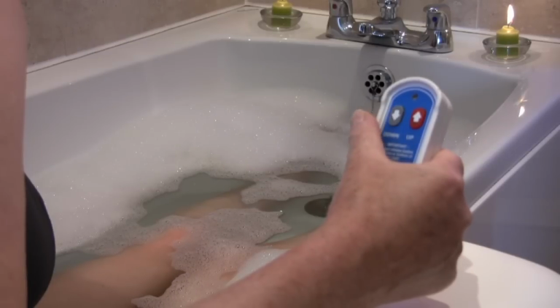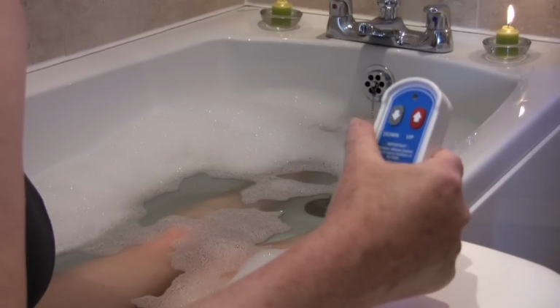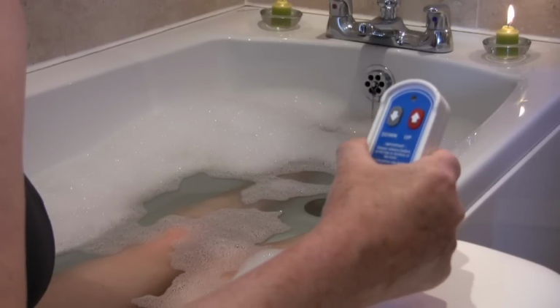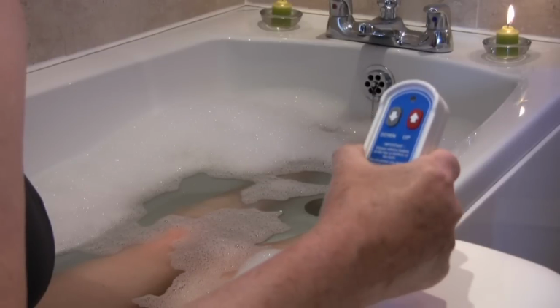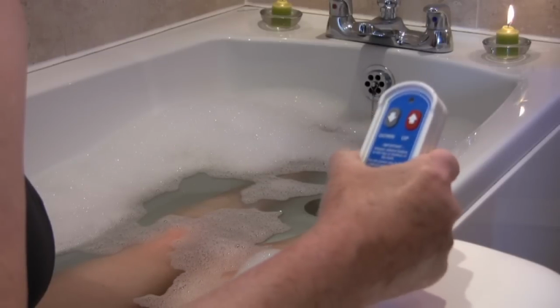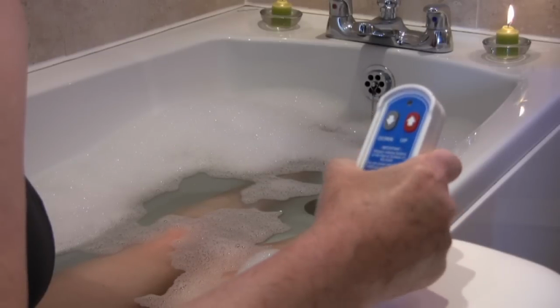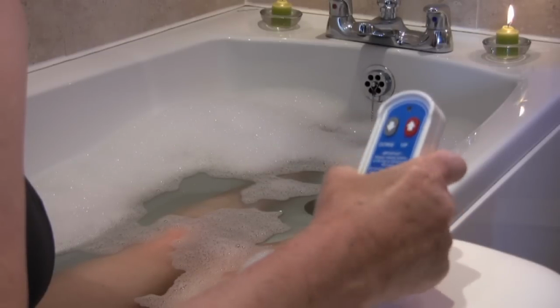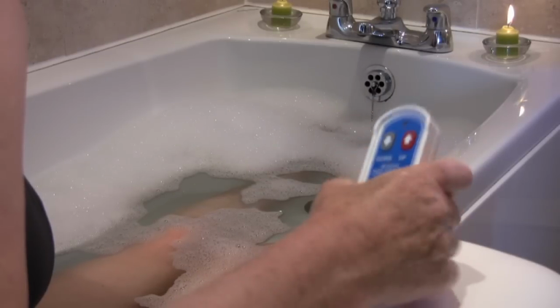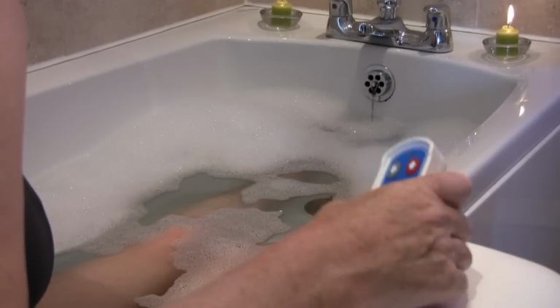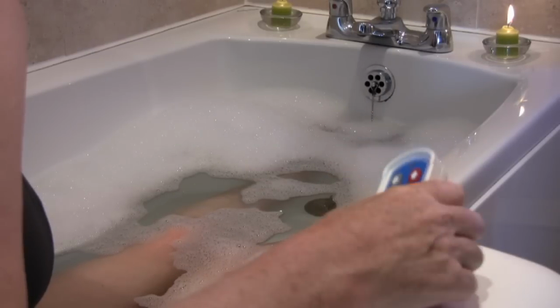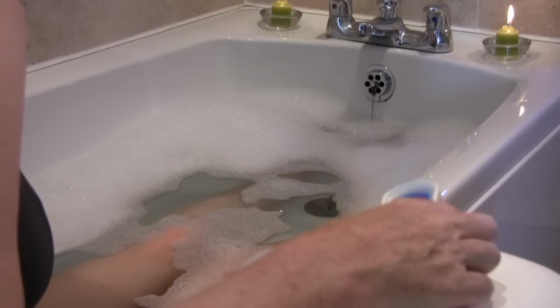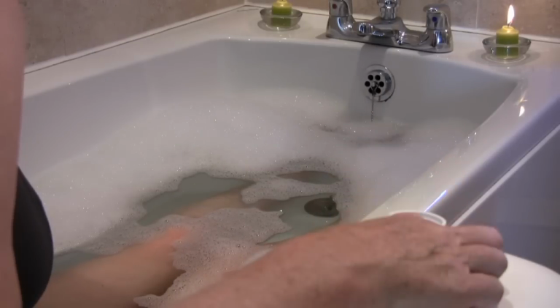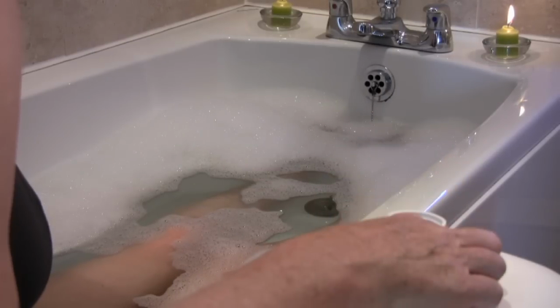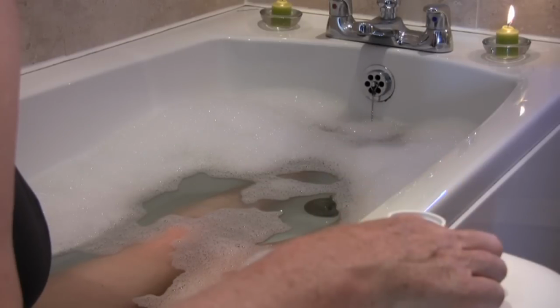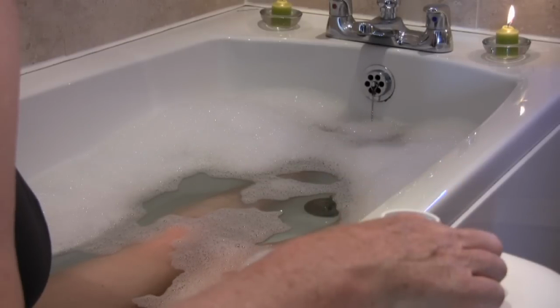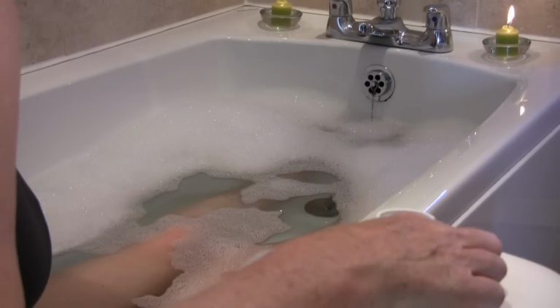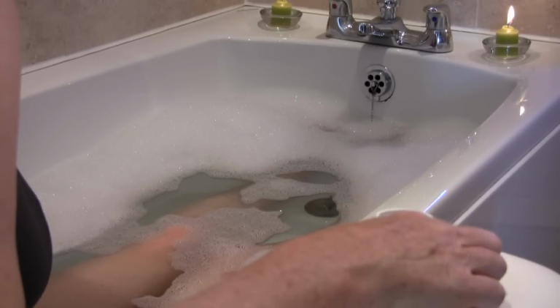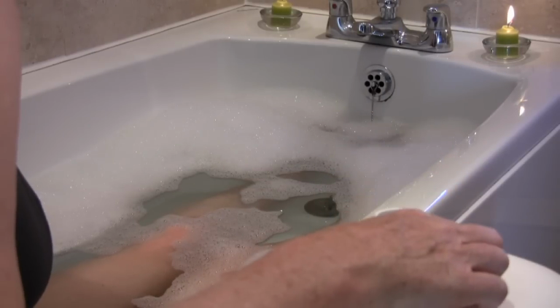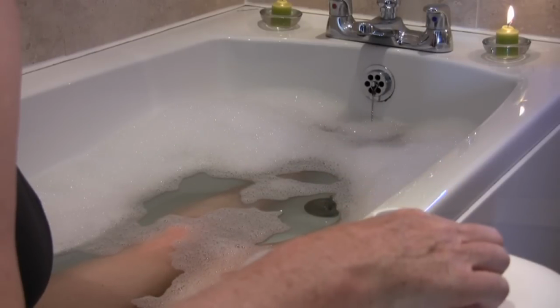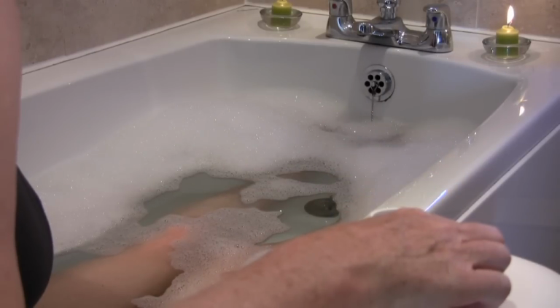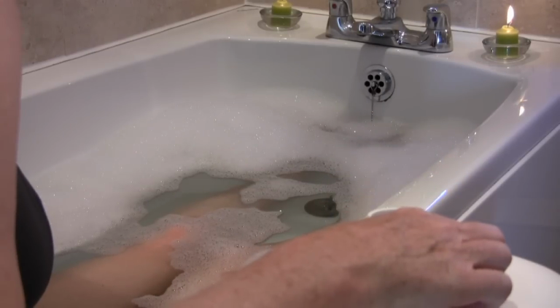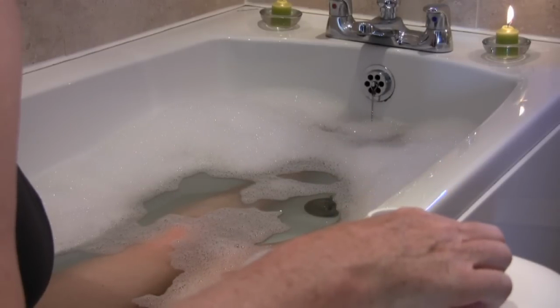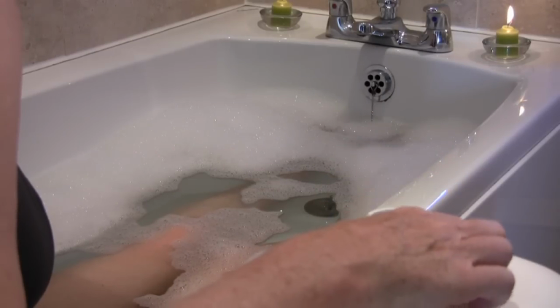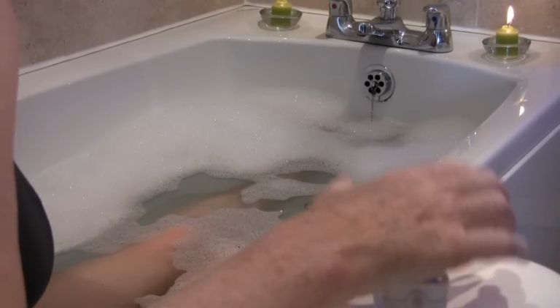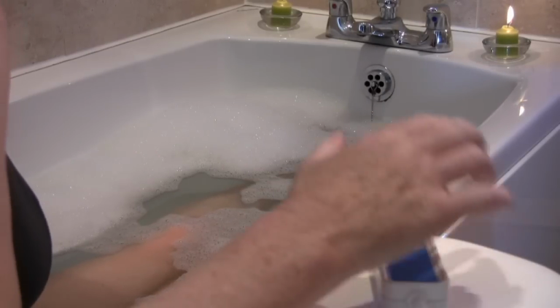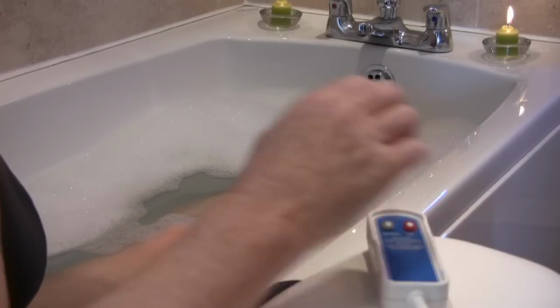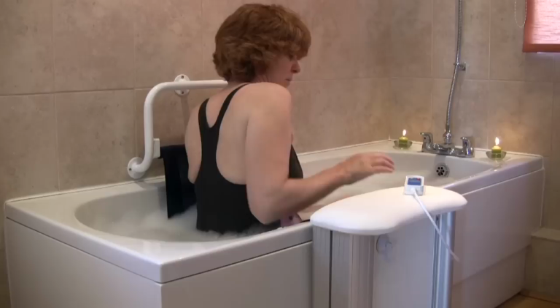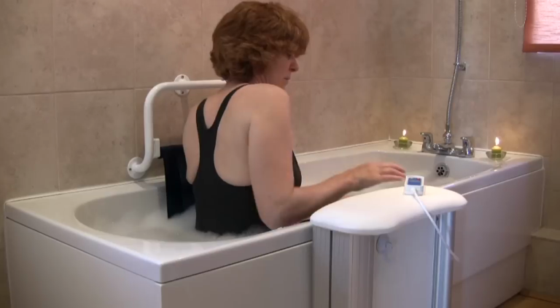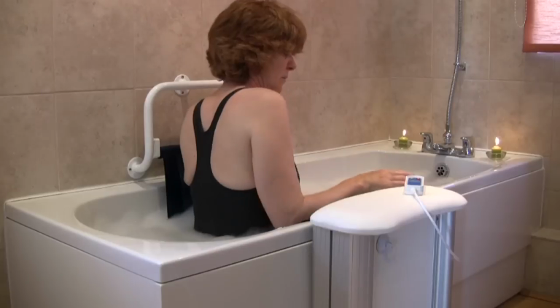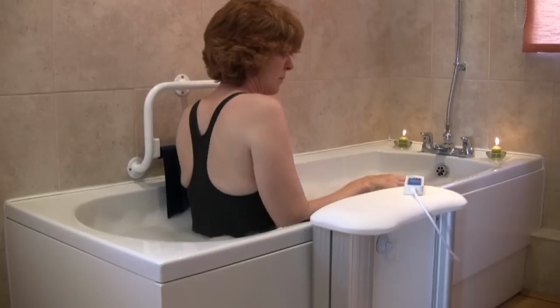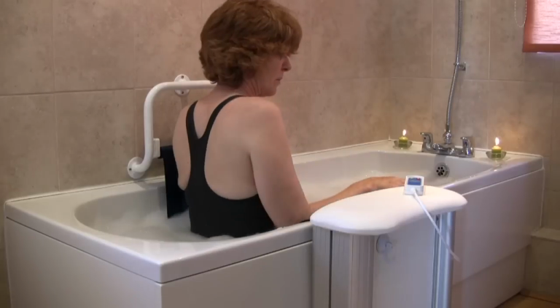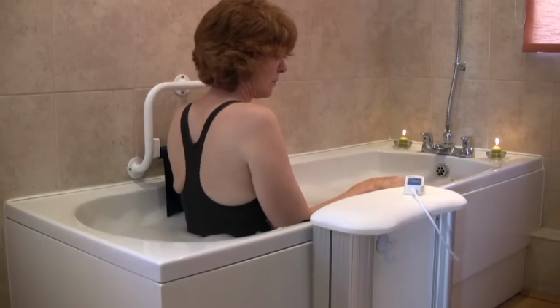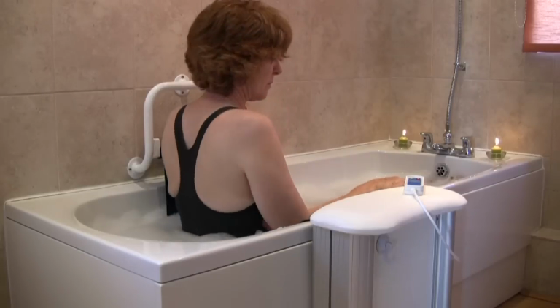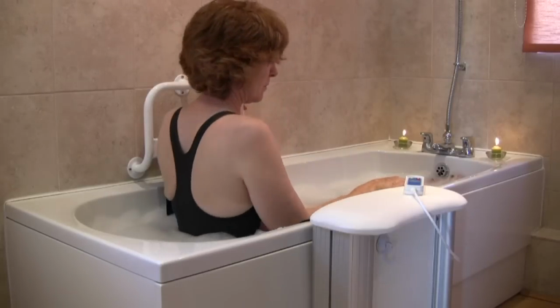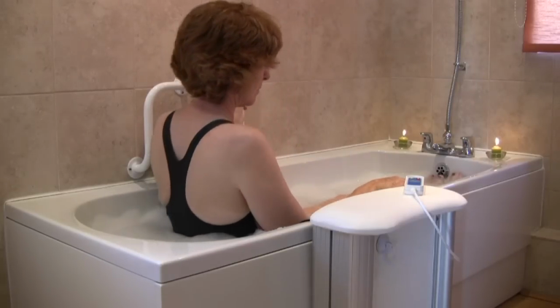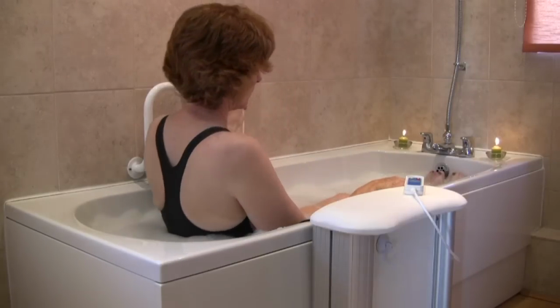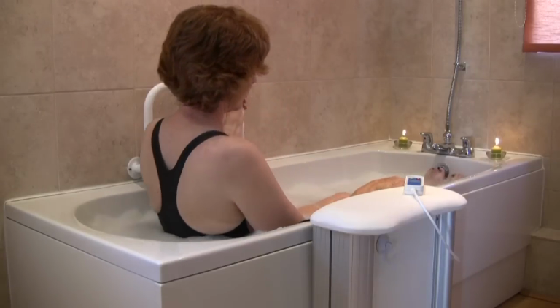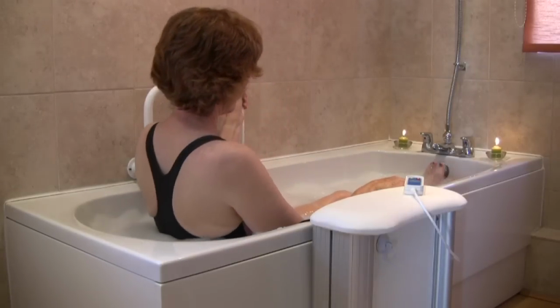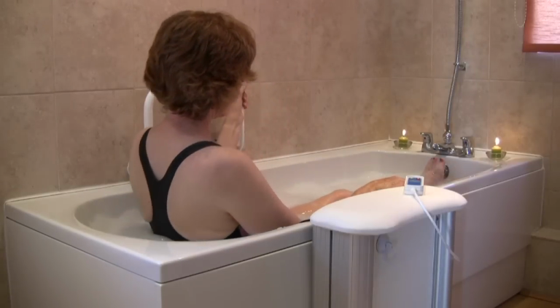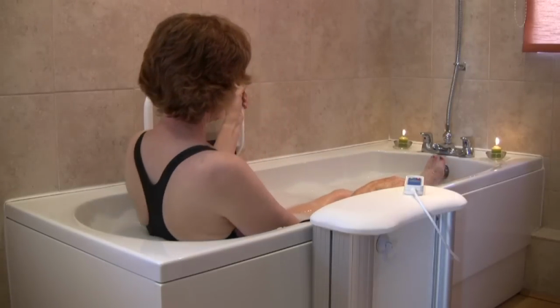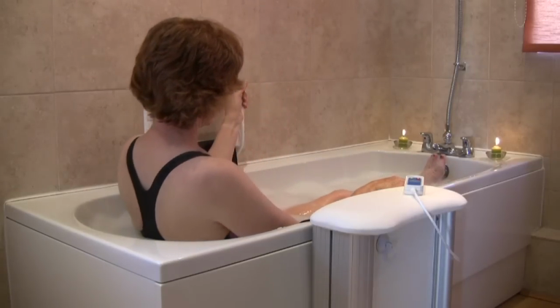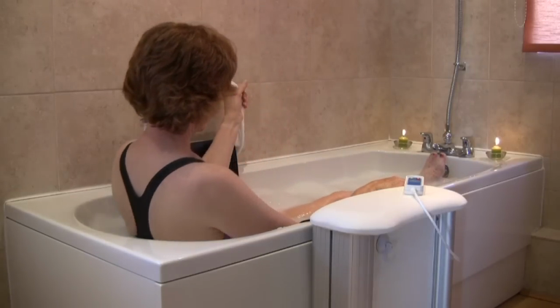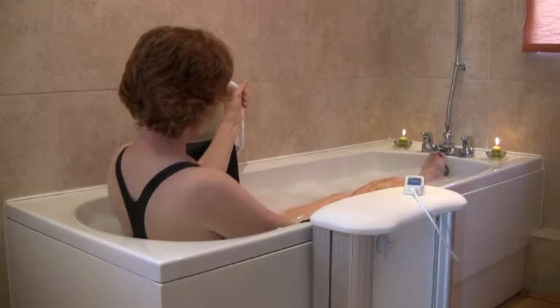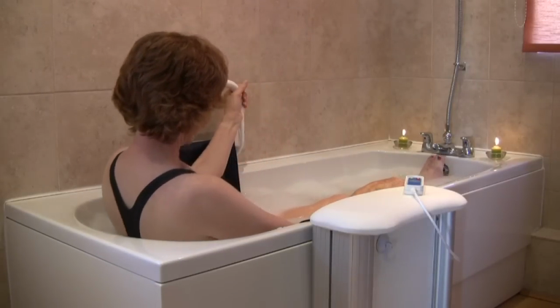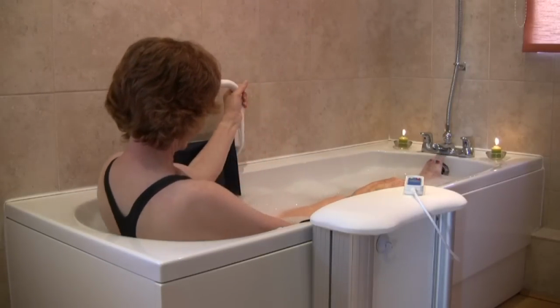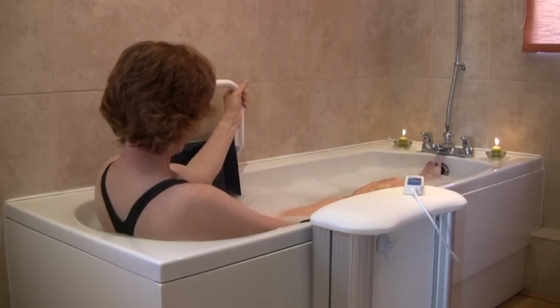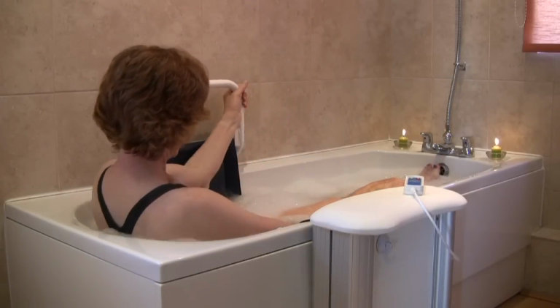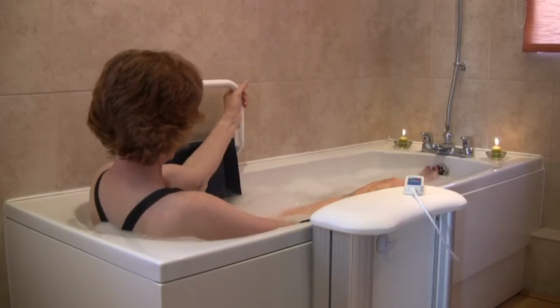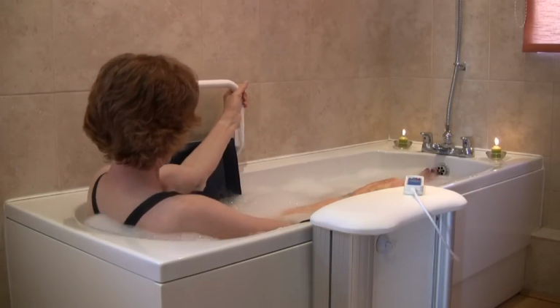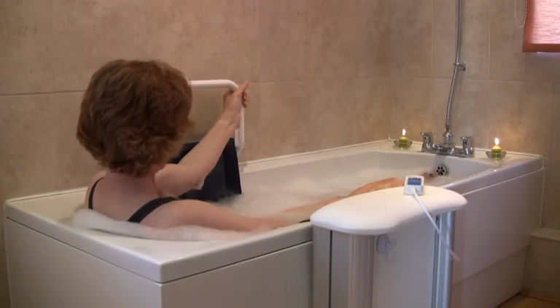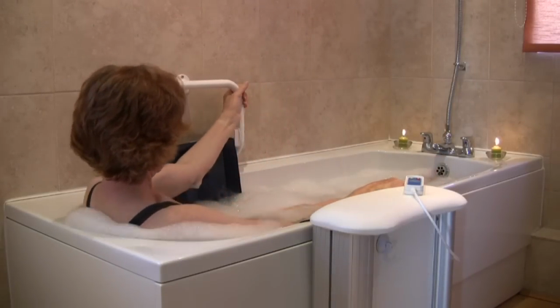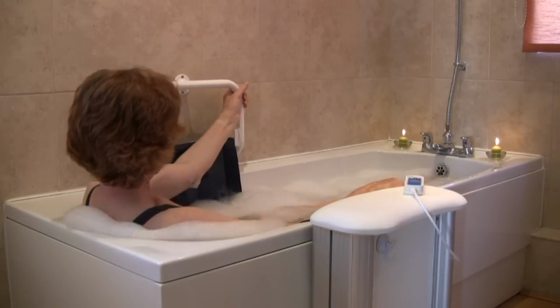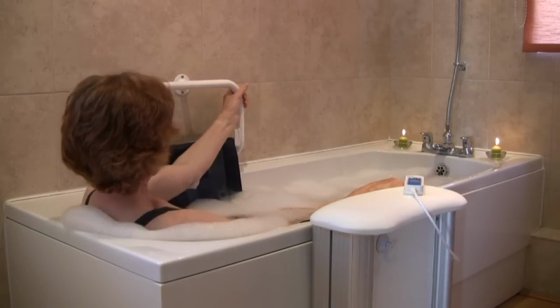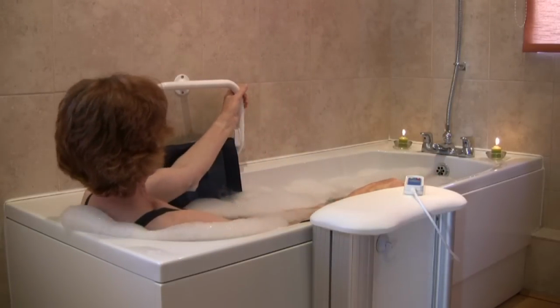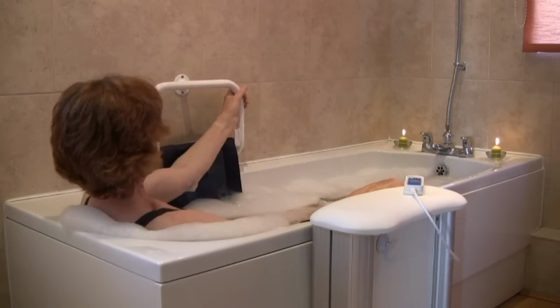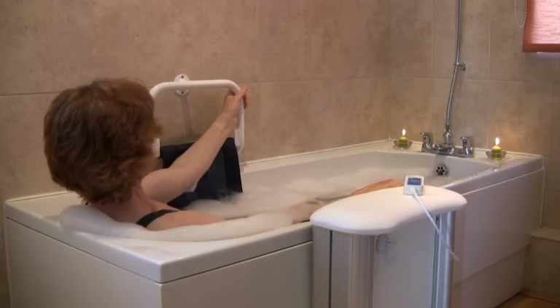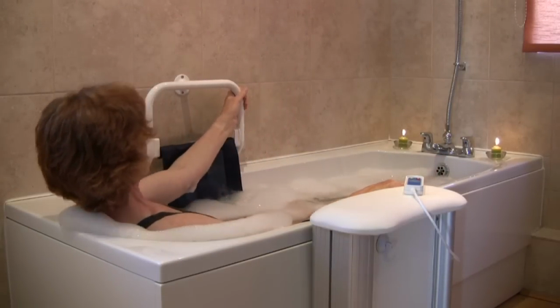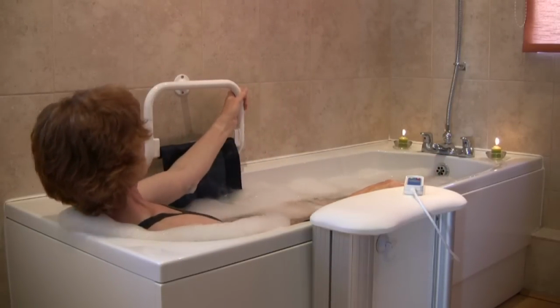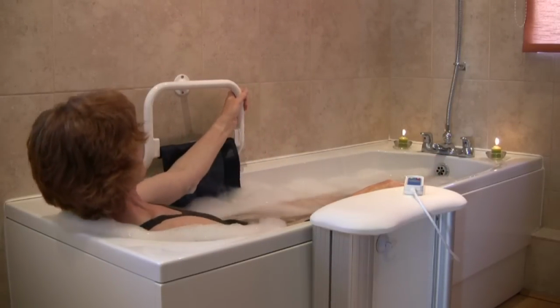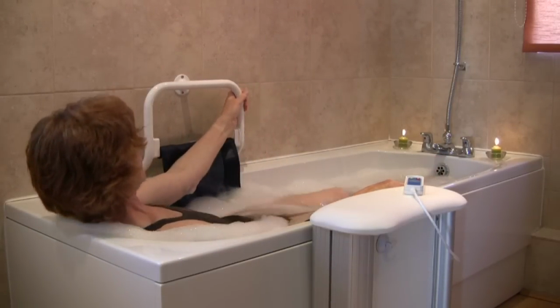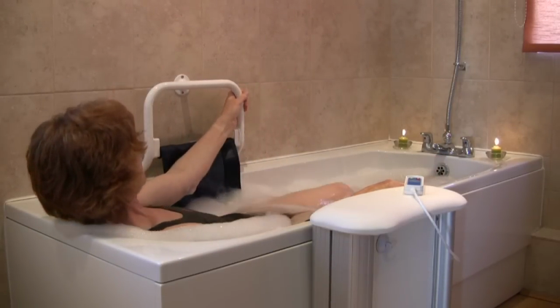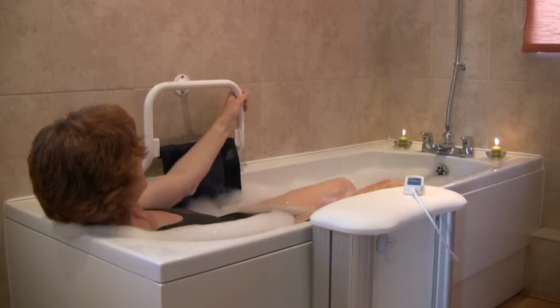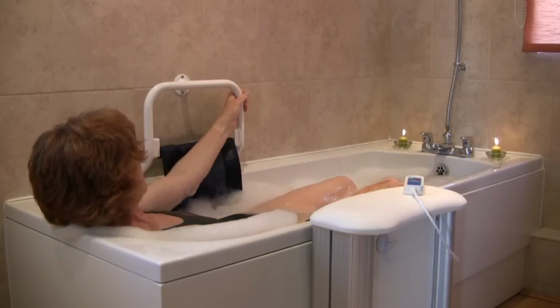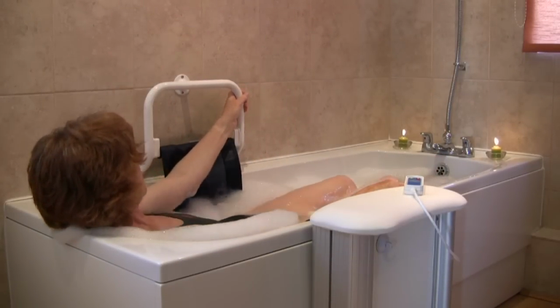When you're sitting comfortably at the bottom of your bathtub, lay back and relax.